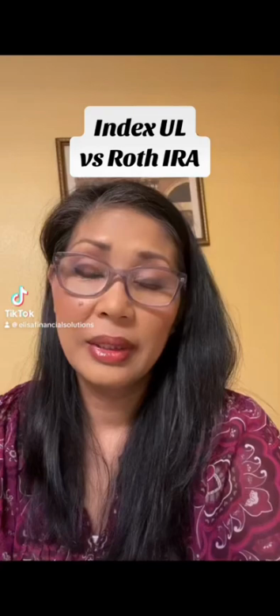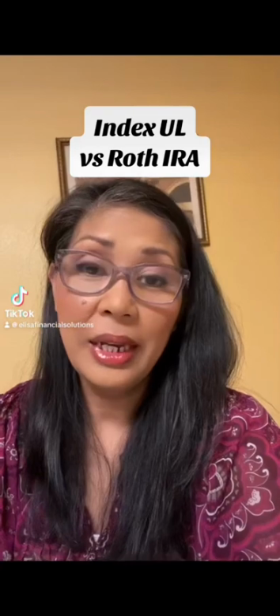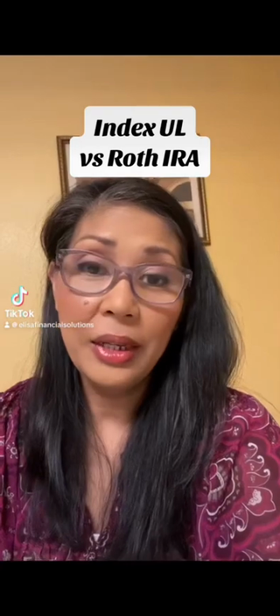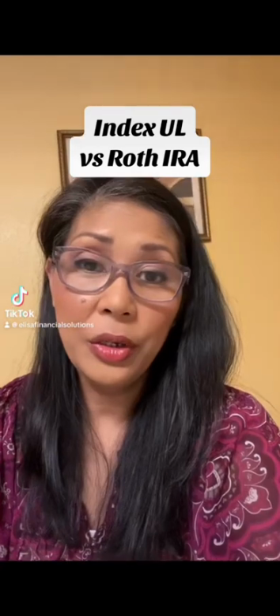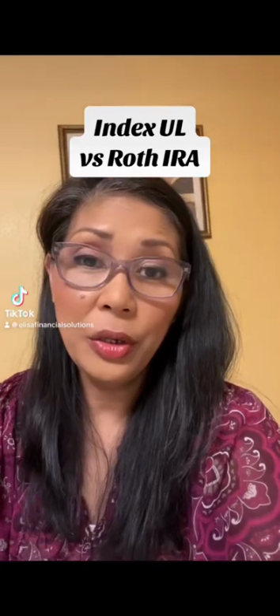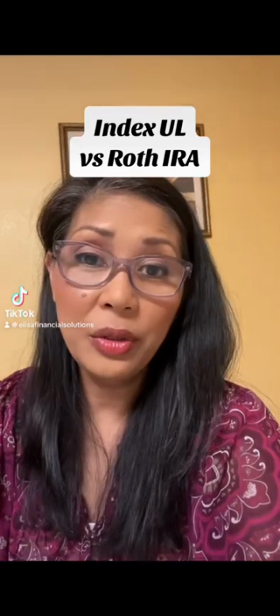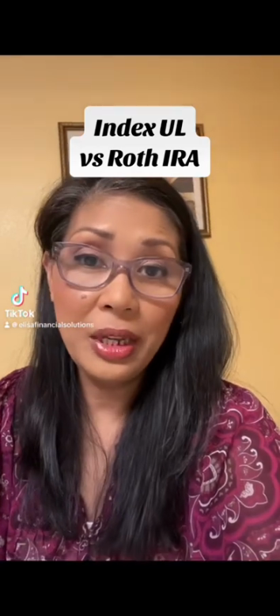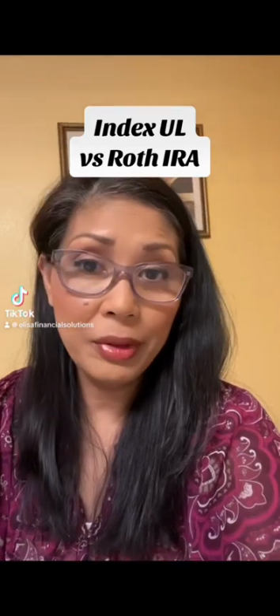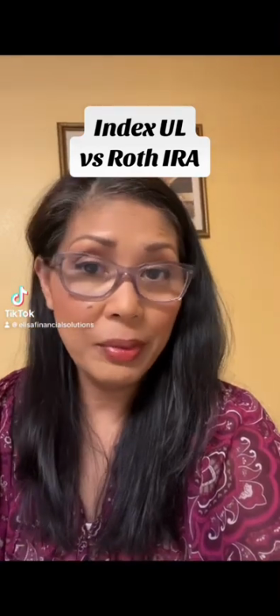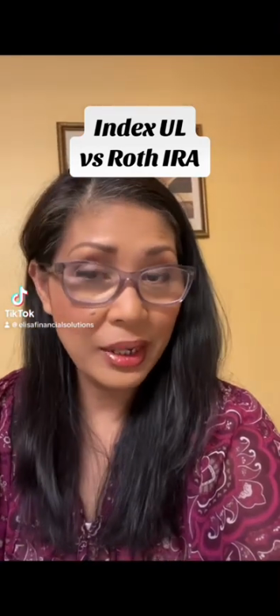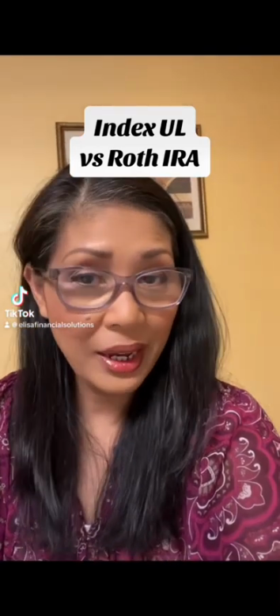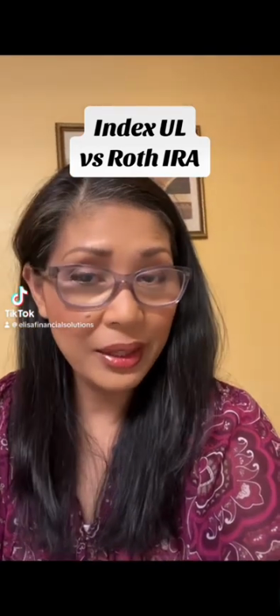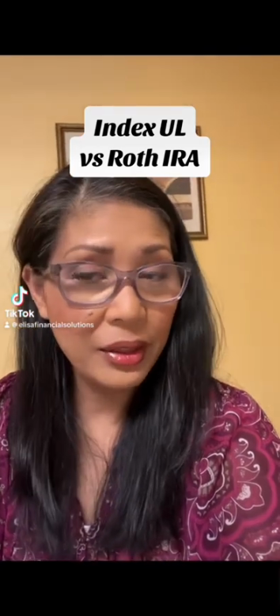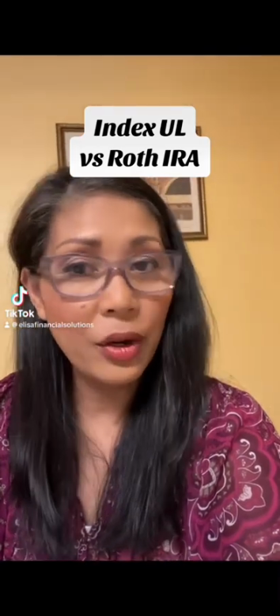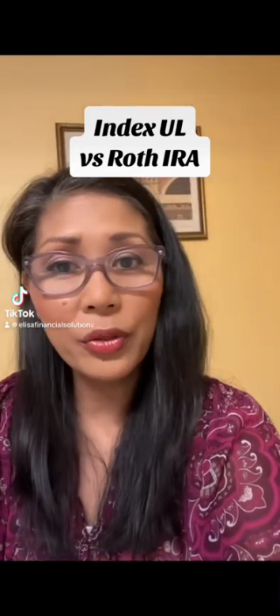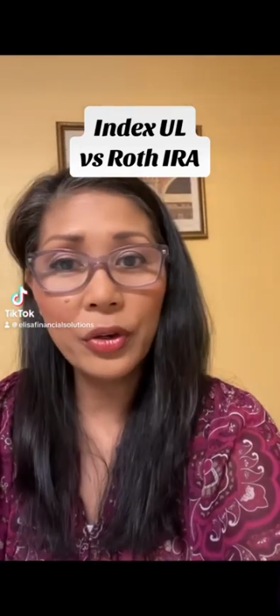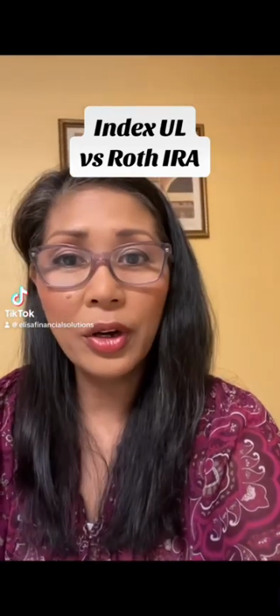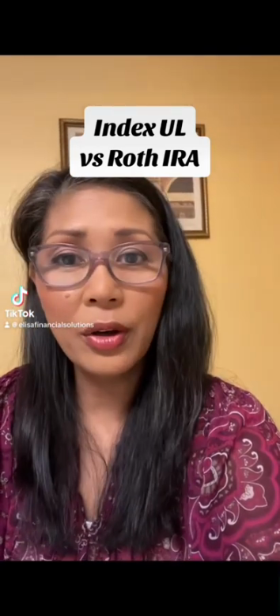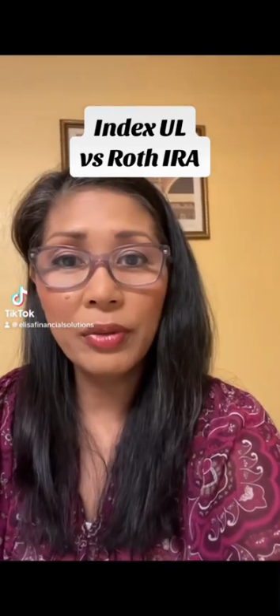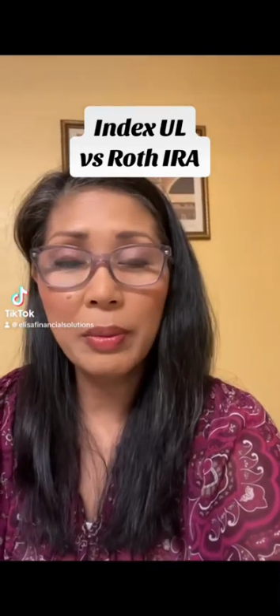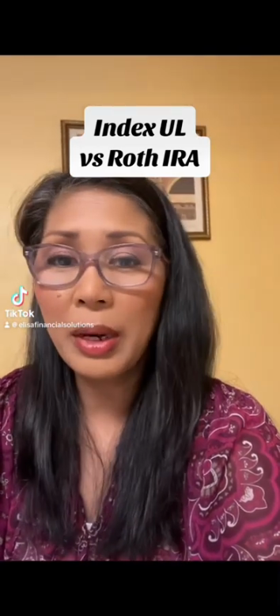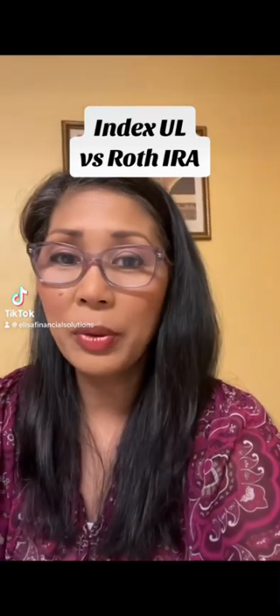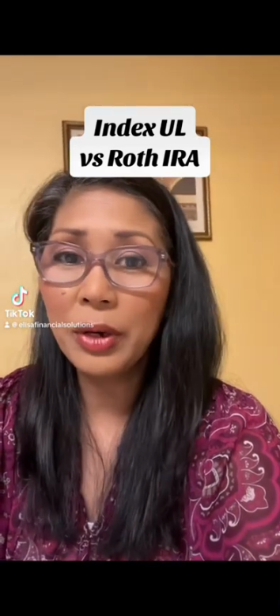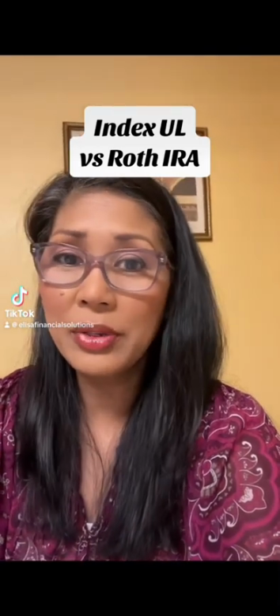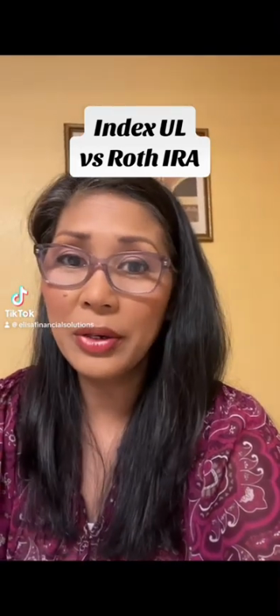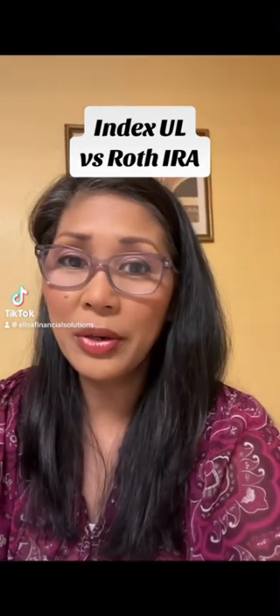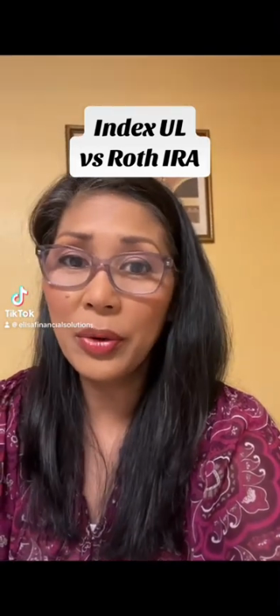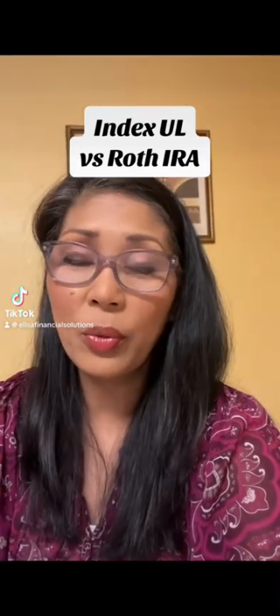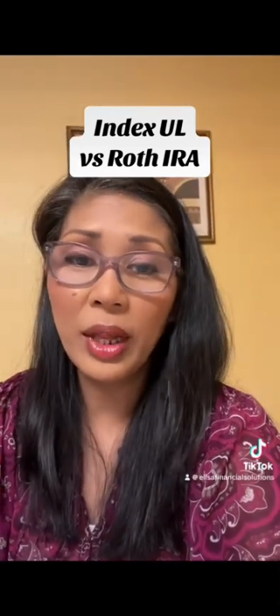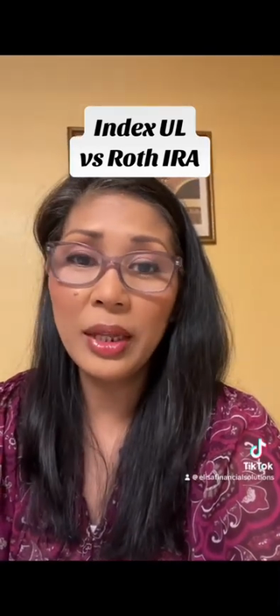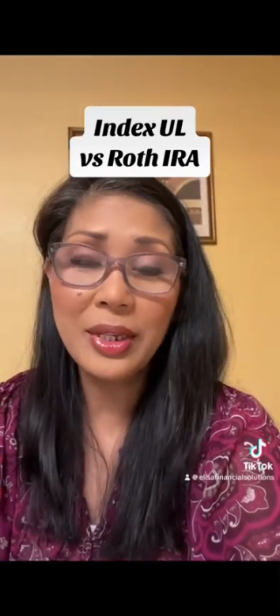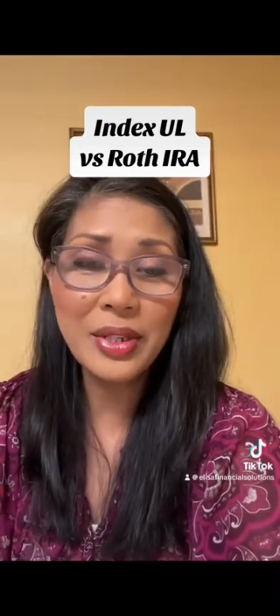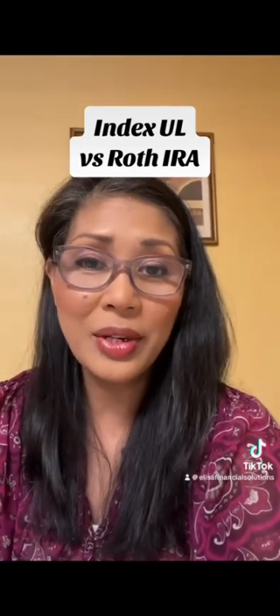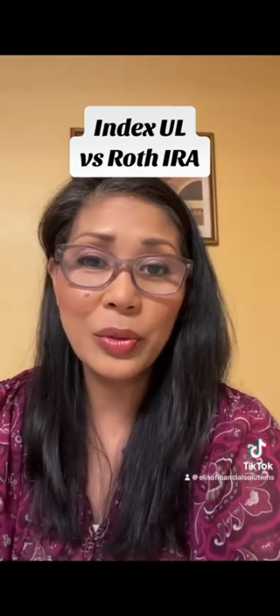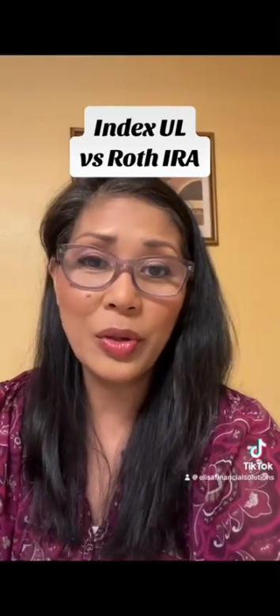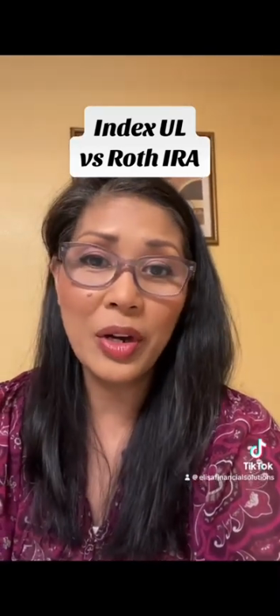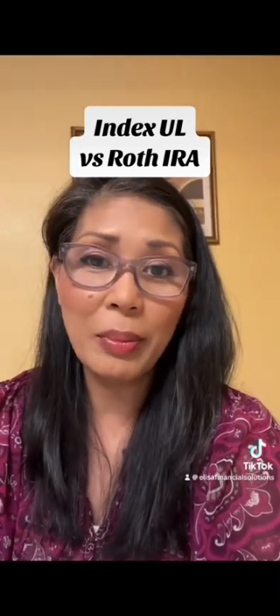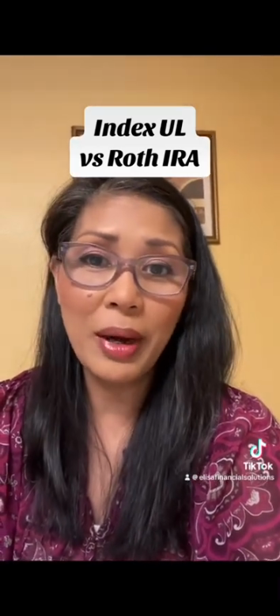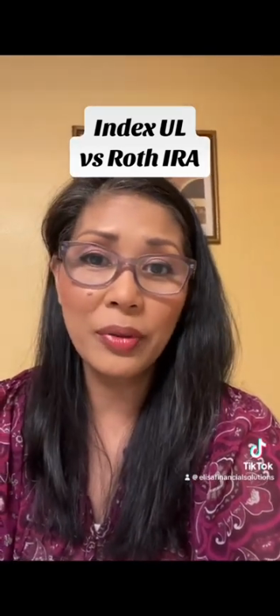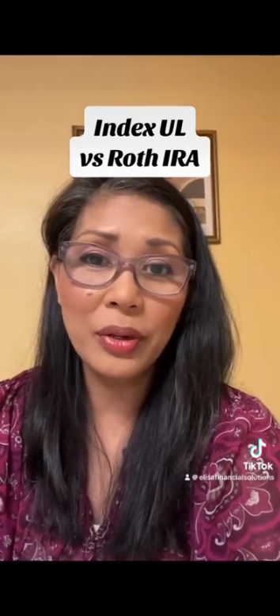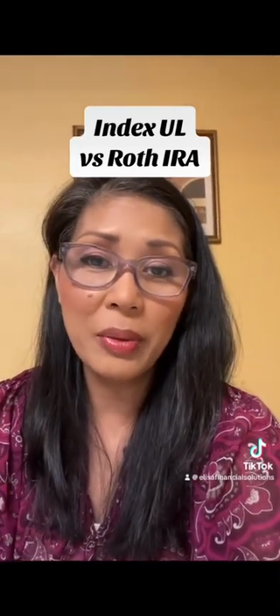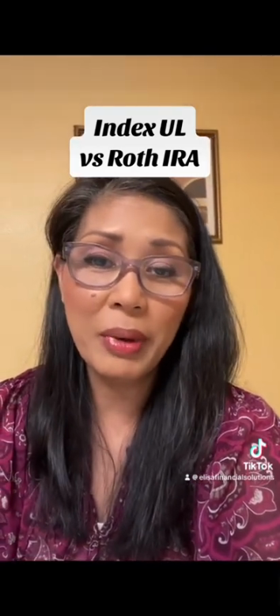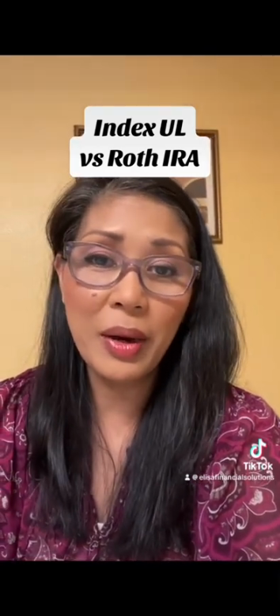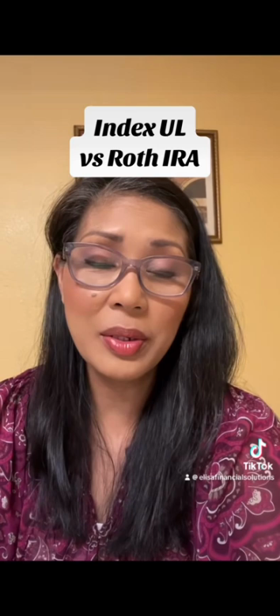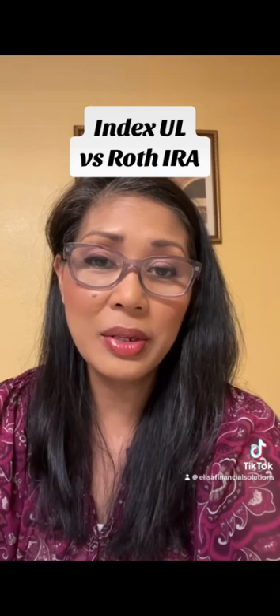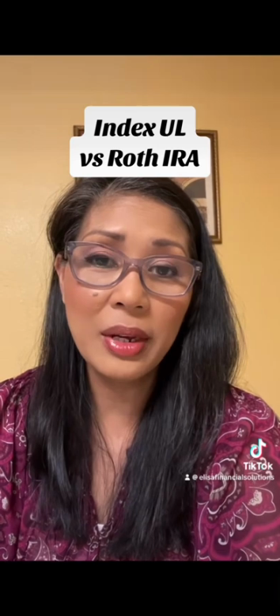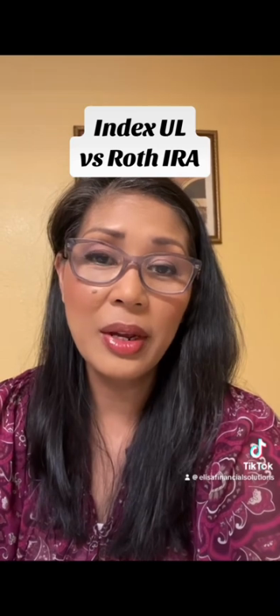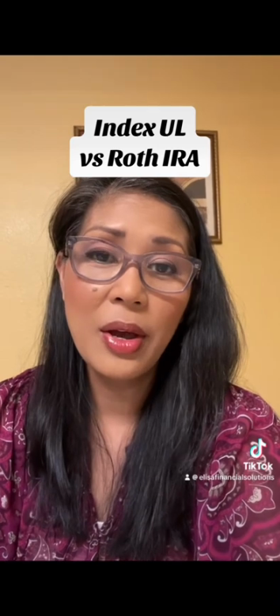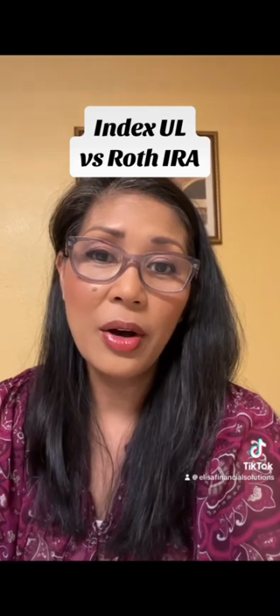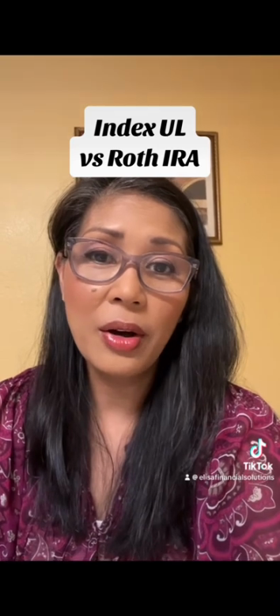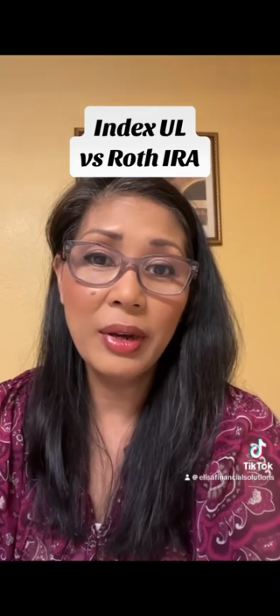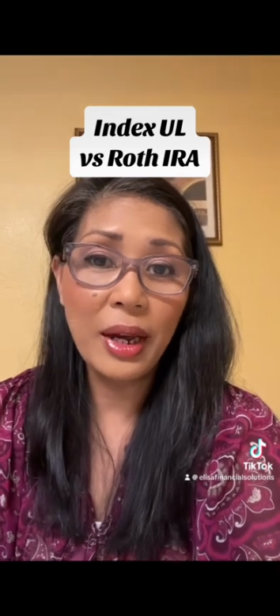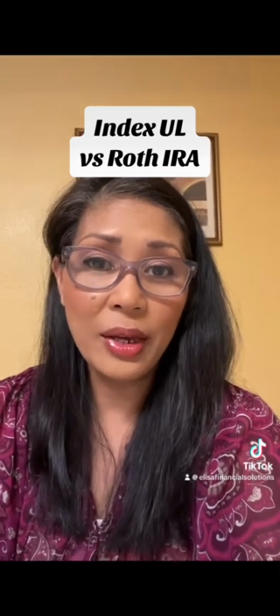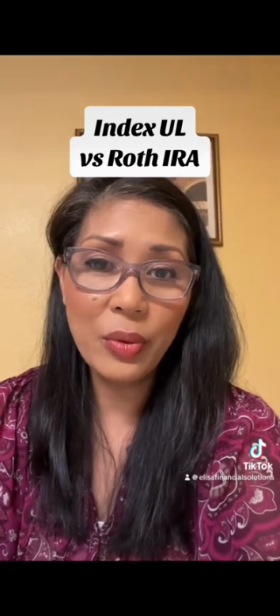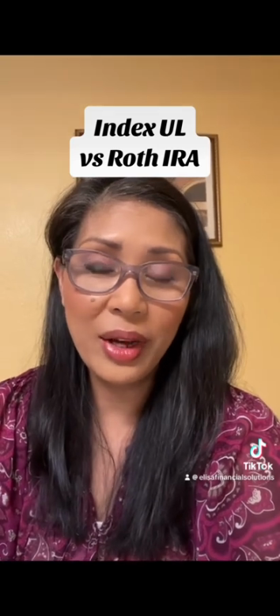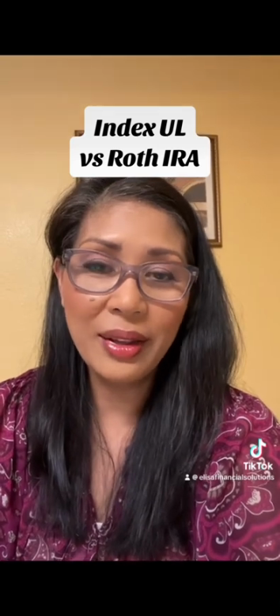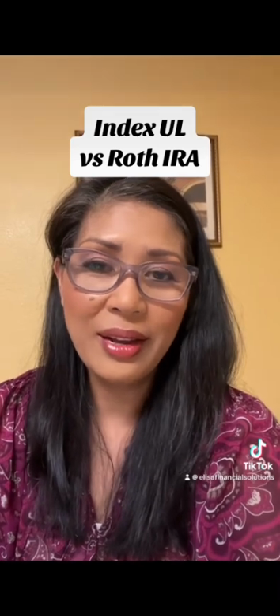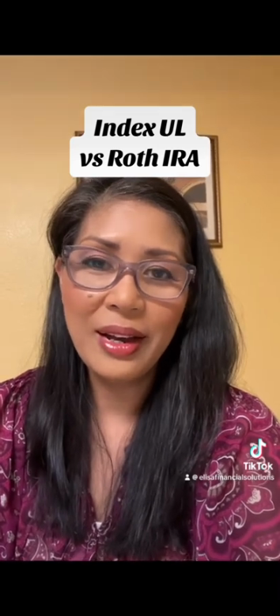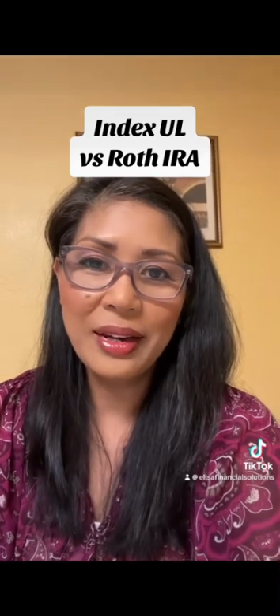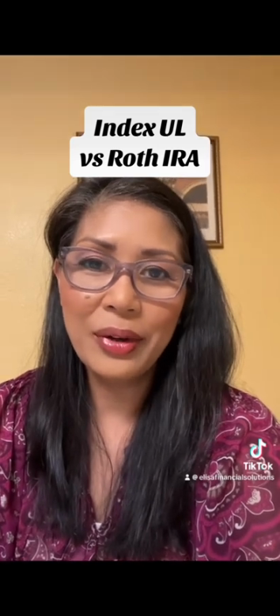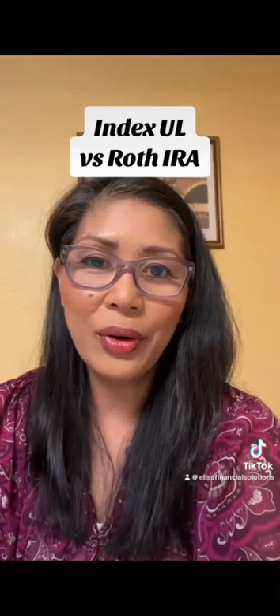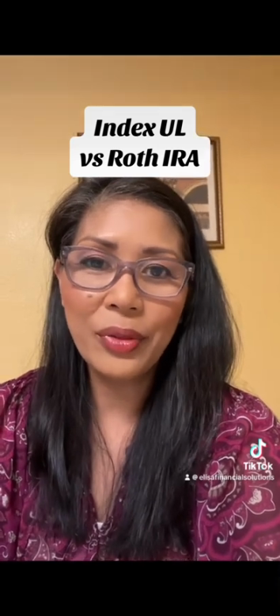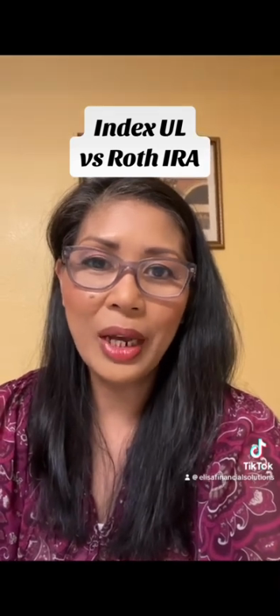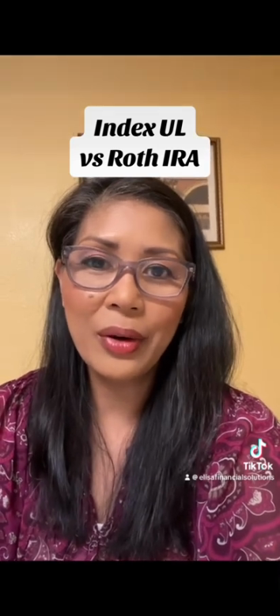Hey, do you know David McKnight, the author of The Power of Zero? Well, he's here to talk about the comparison of an IUL and a Roth IRA.